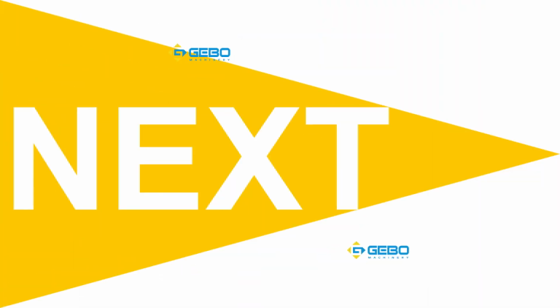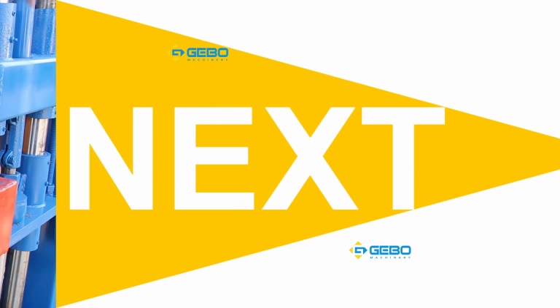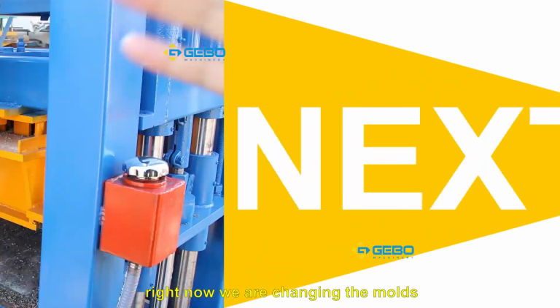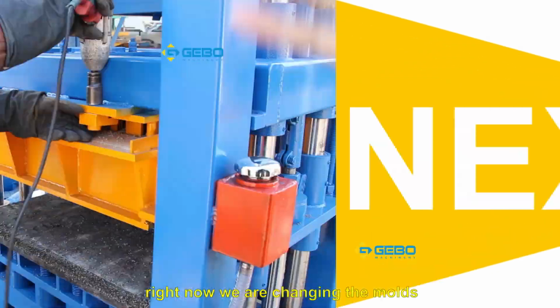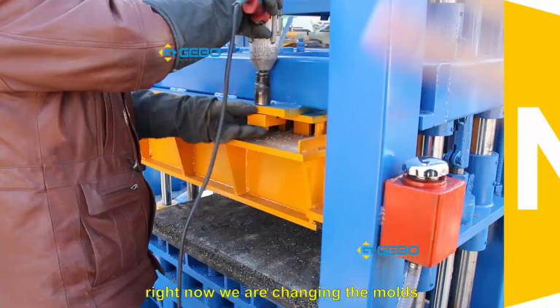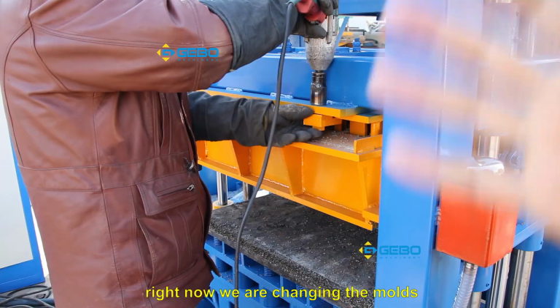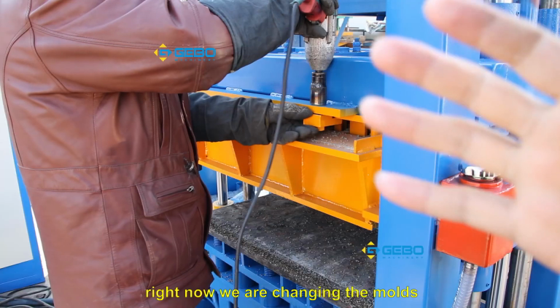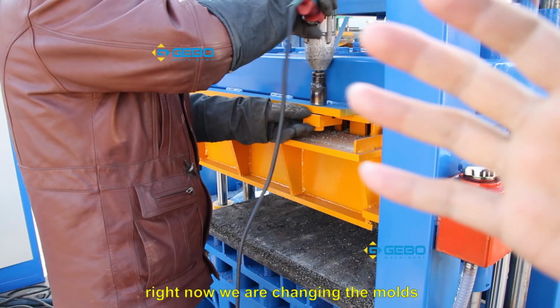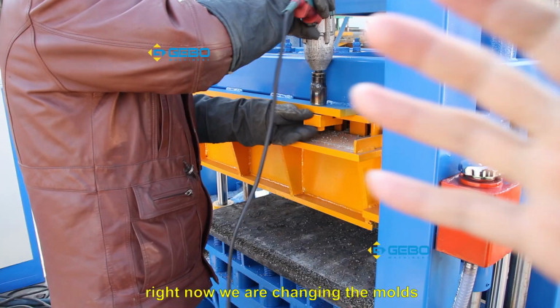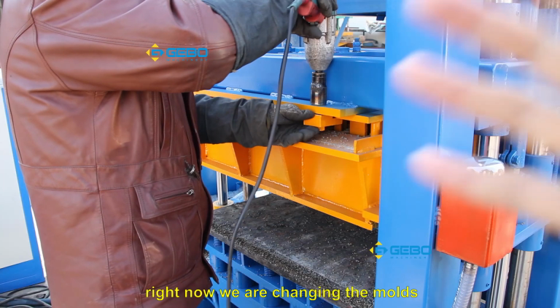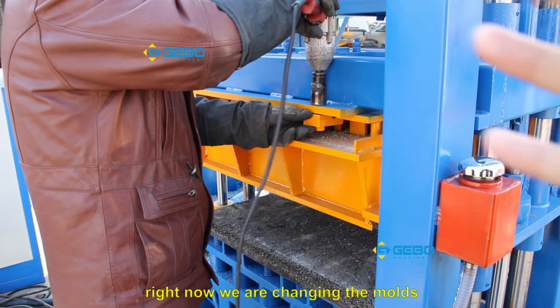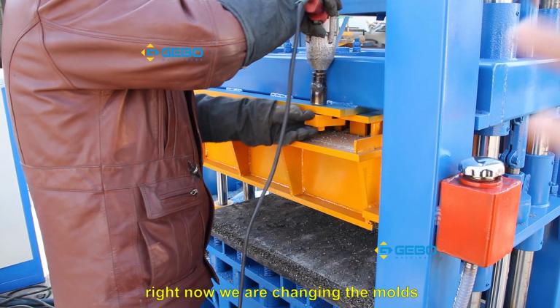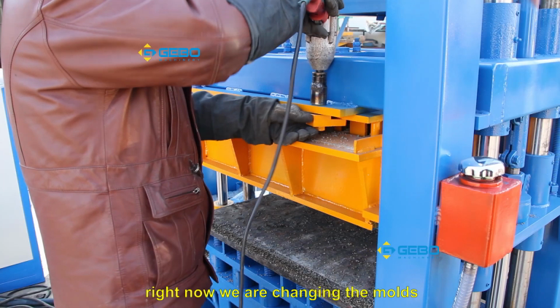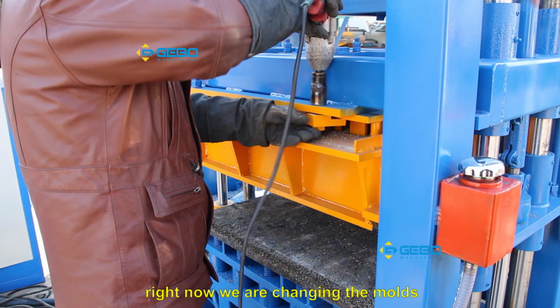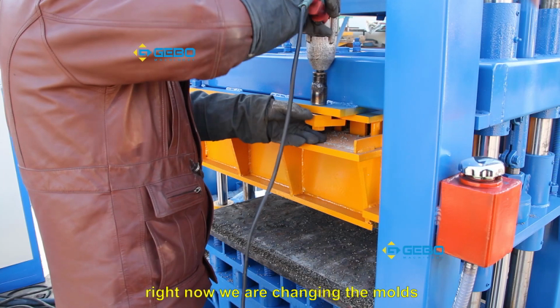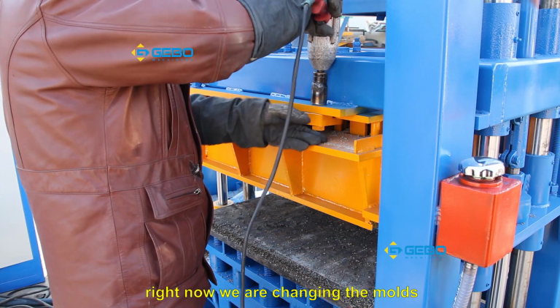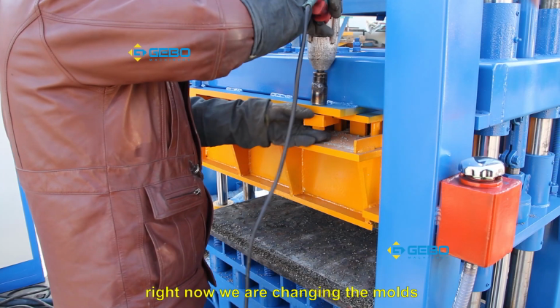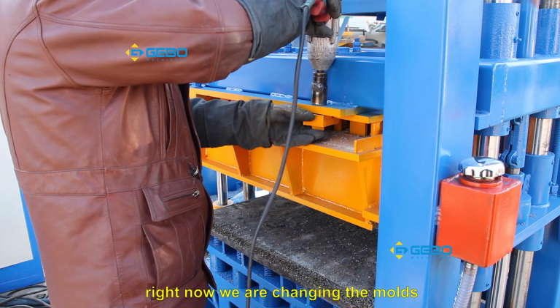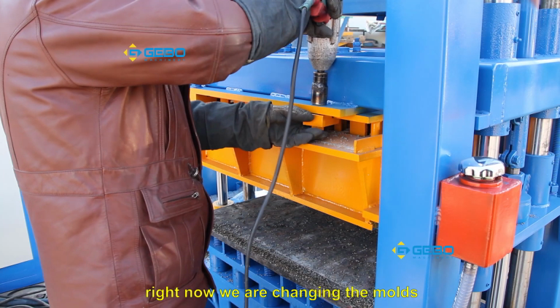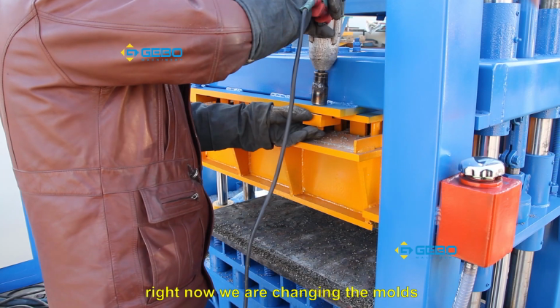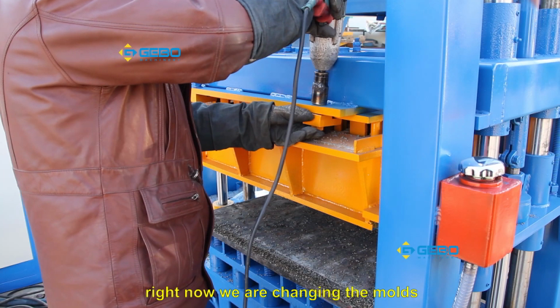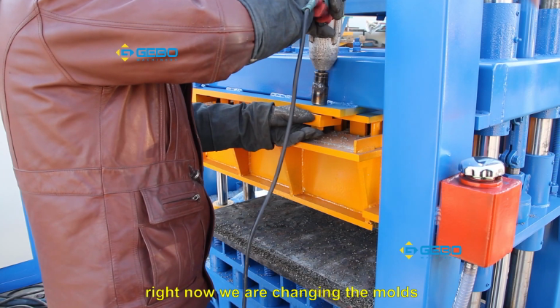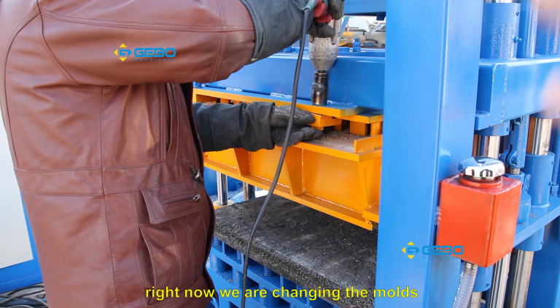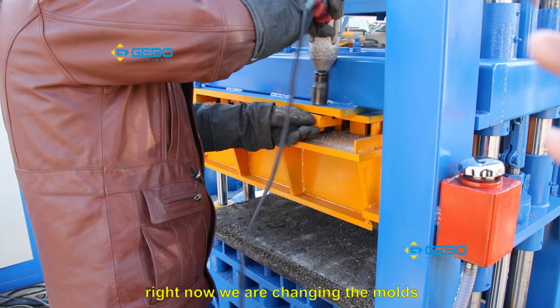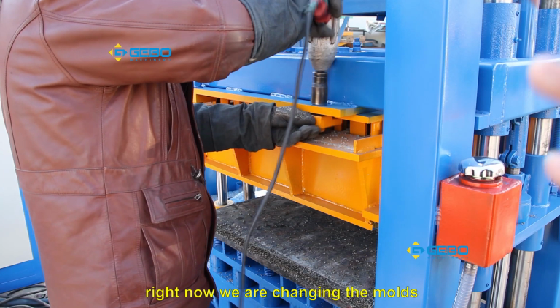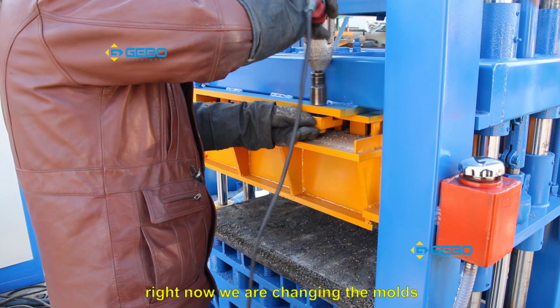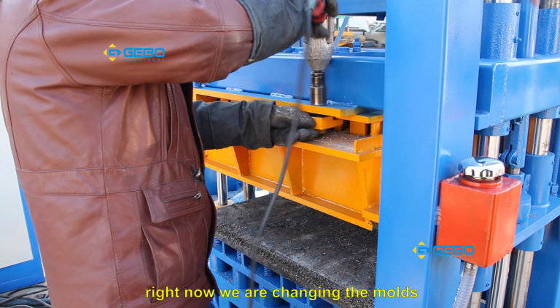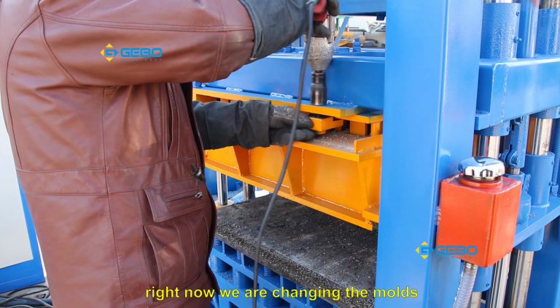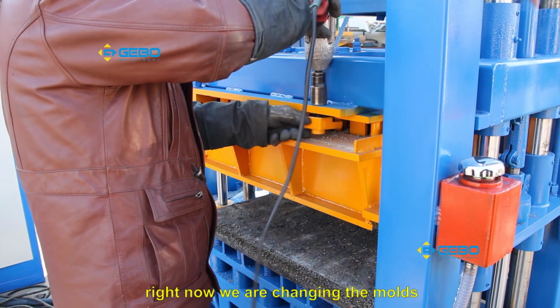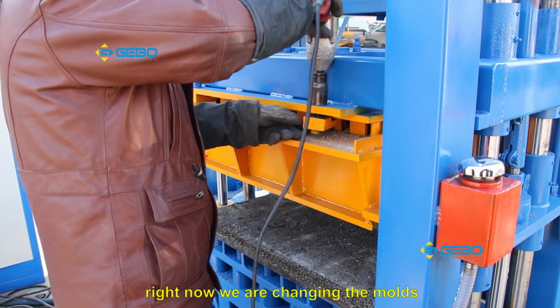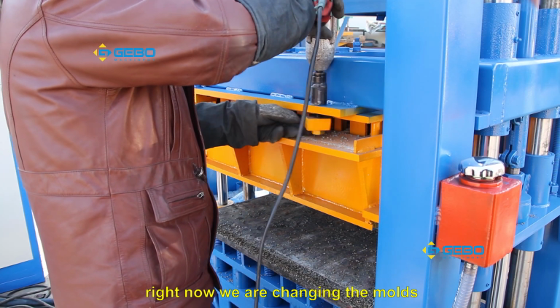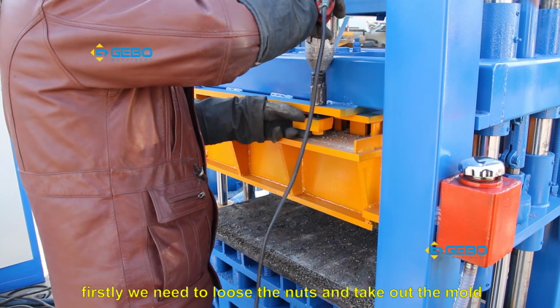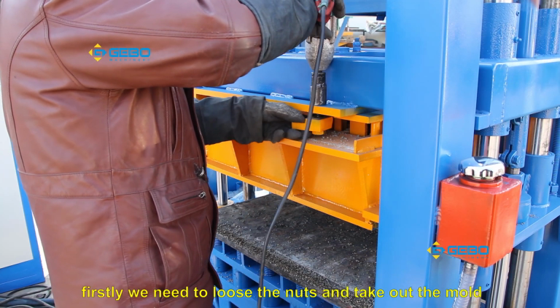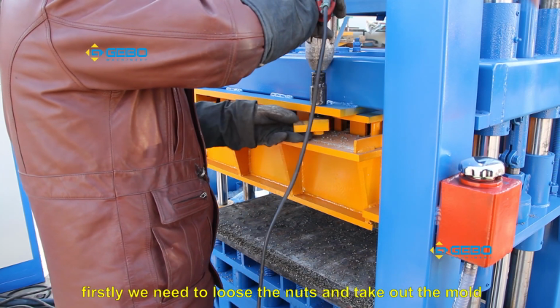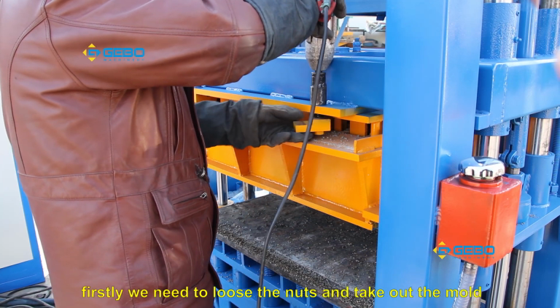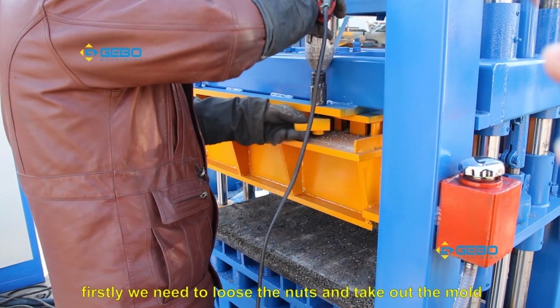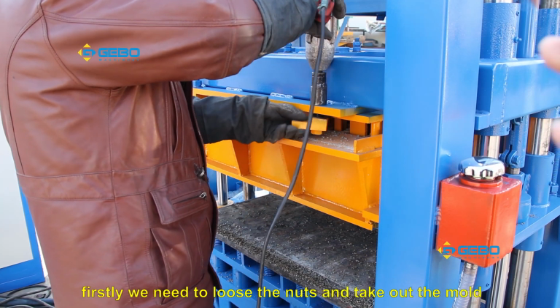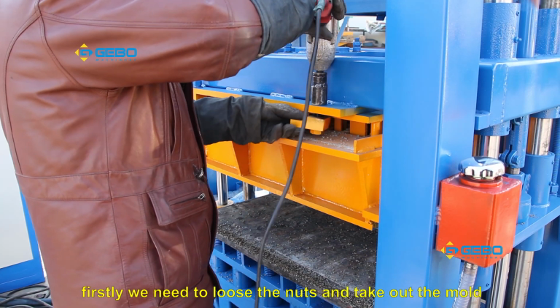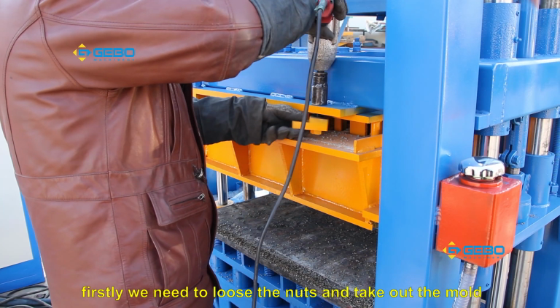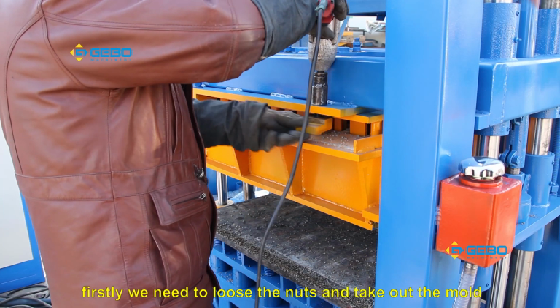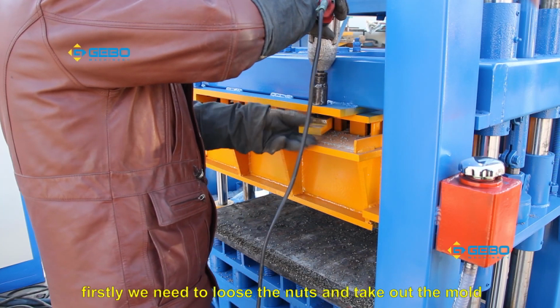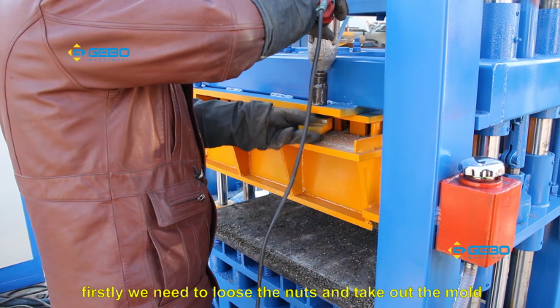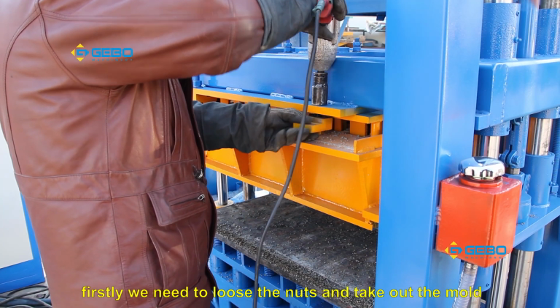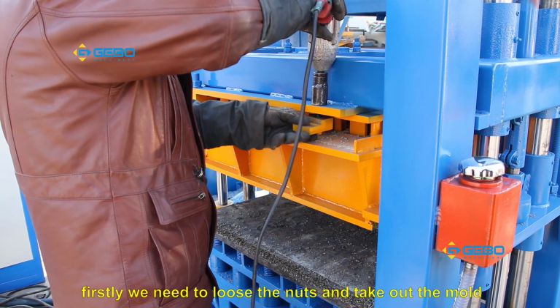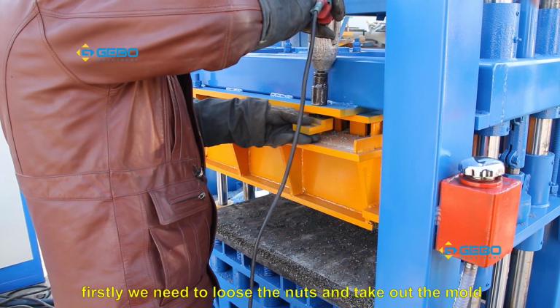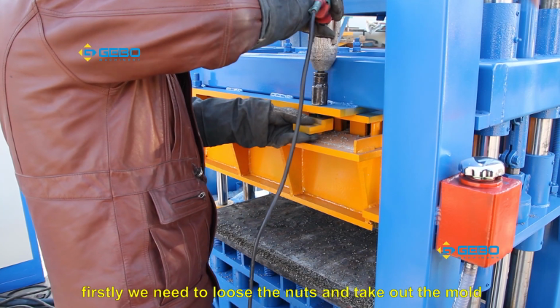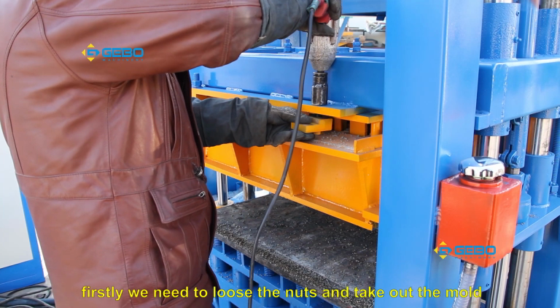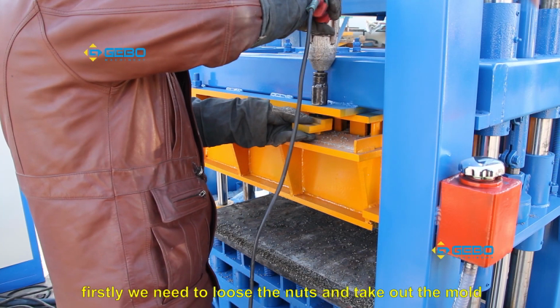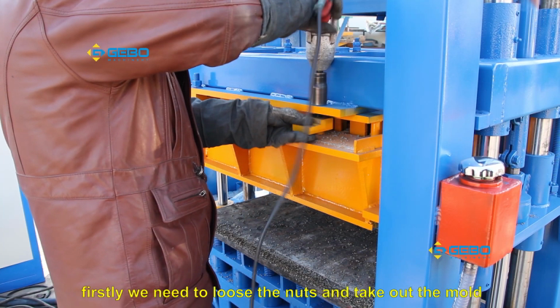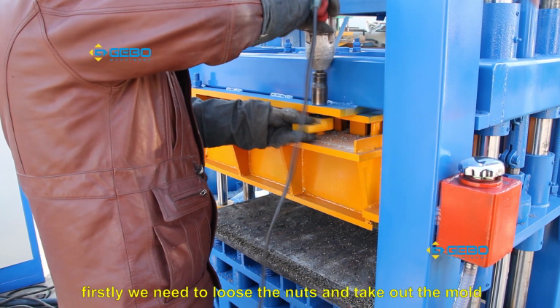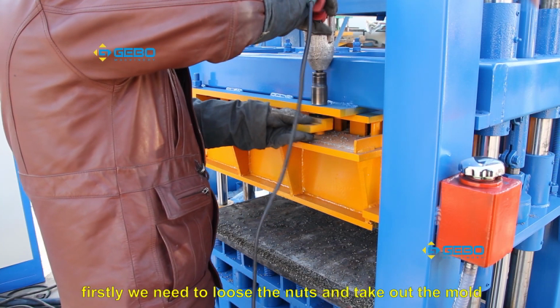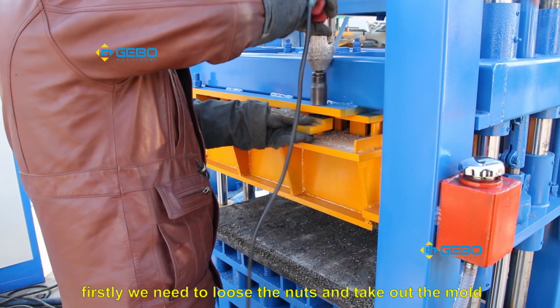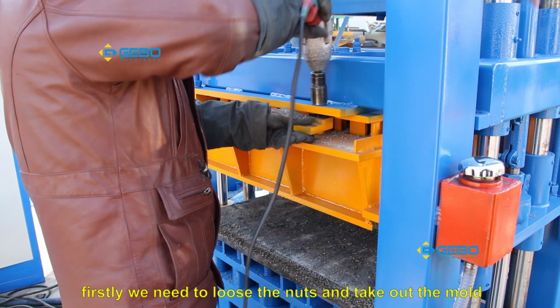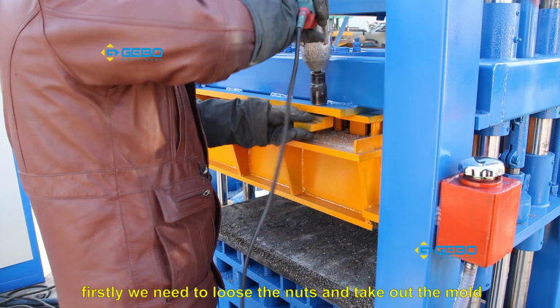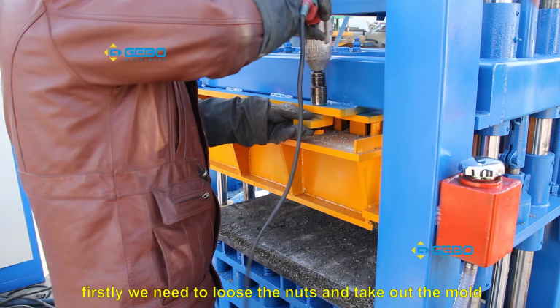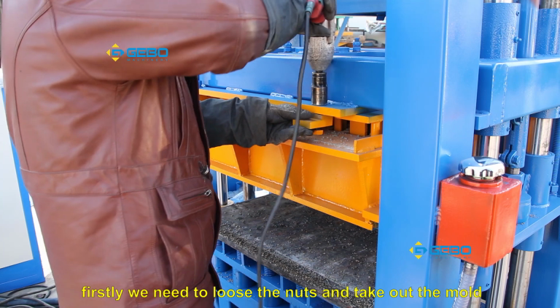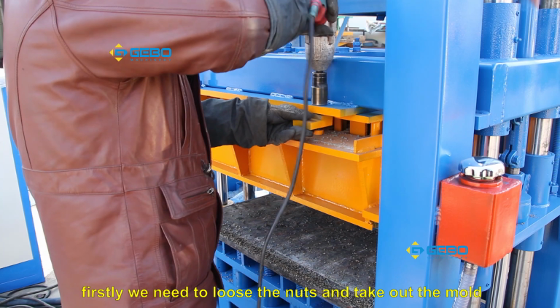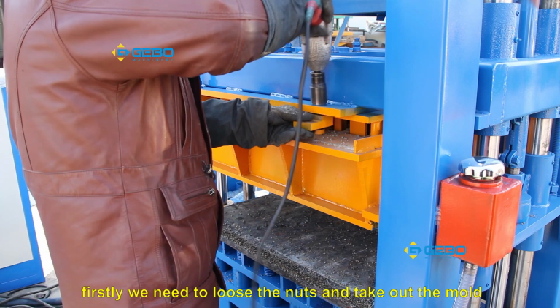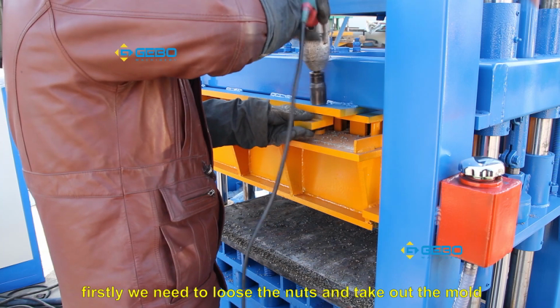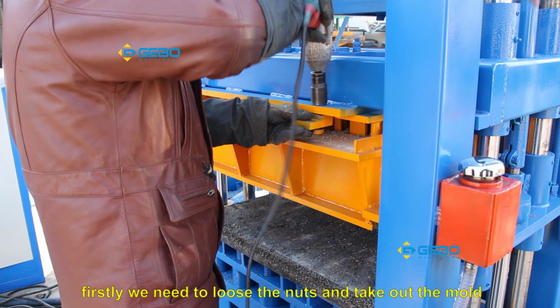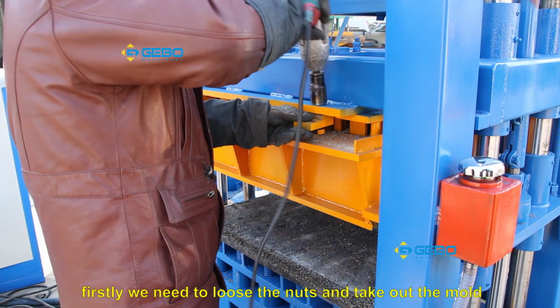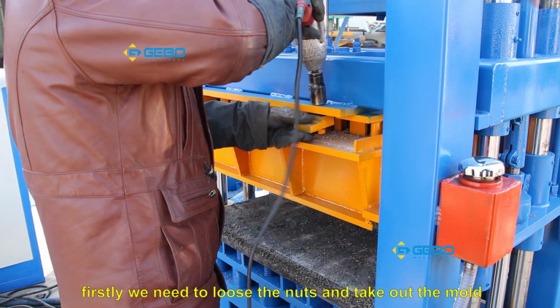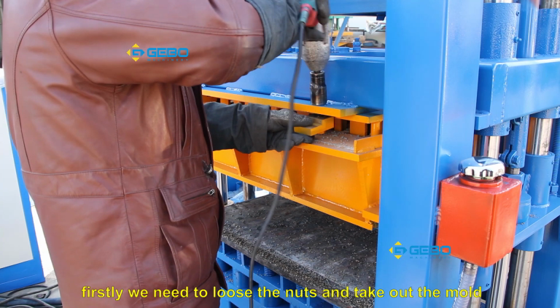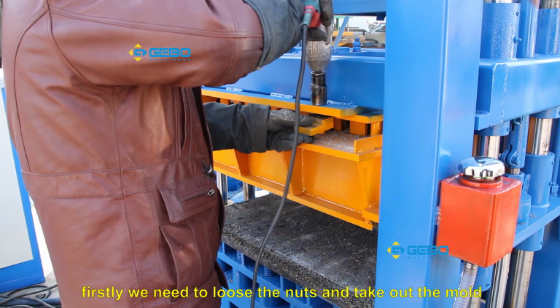Right now we are changing the mold. First, we need to loosen the nuts and take down the mold.